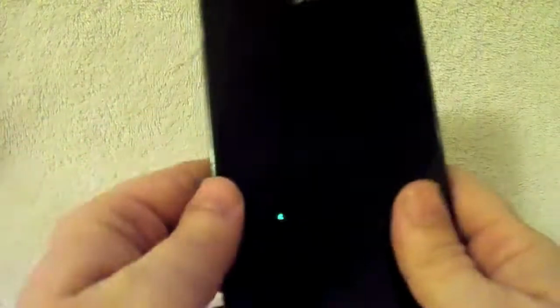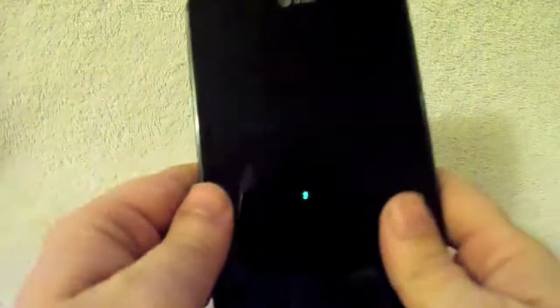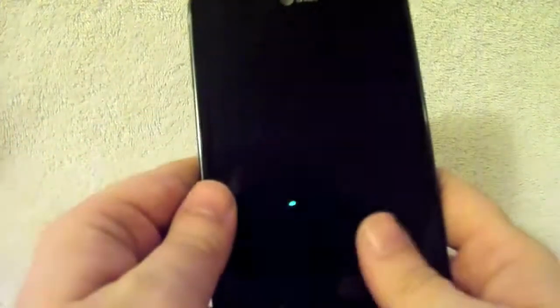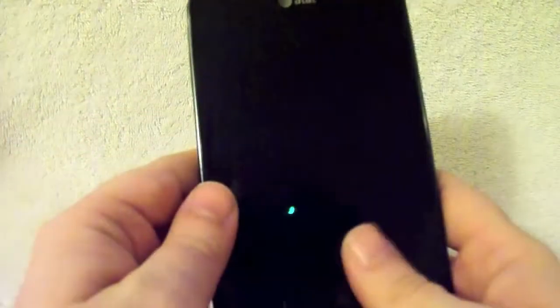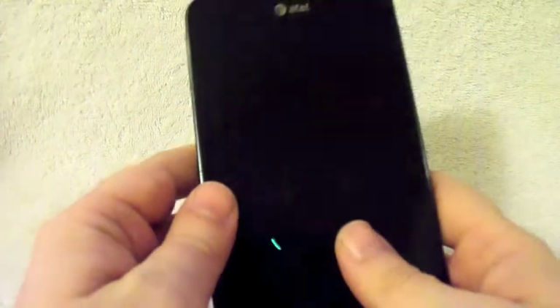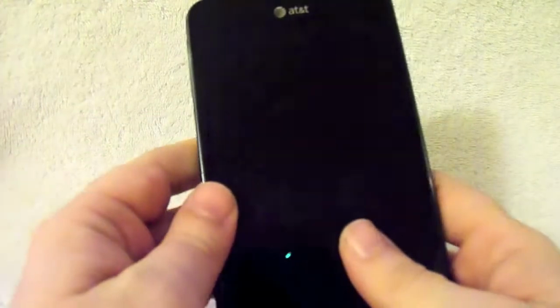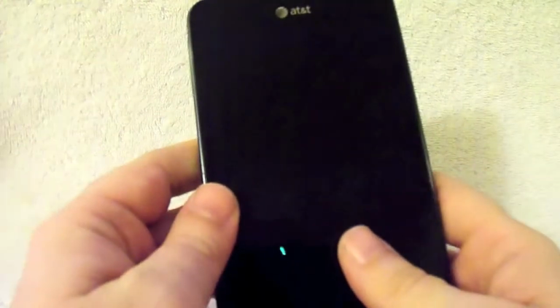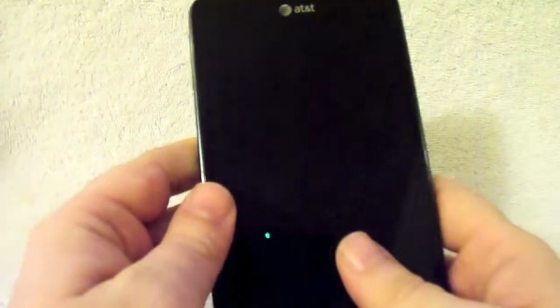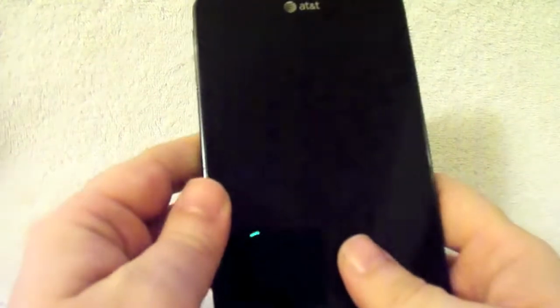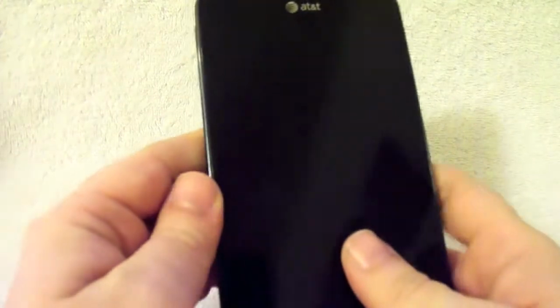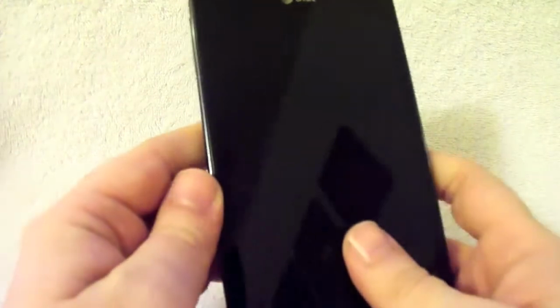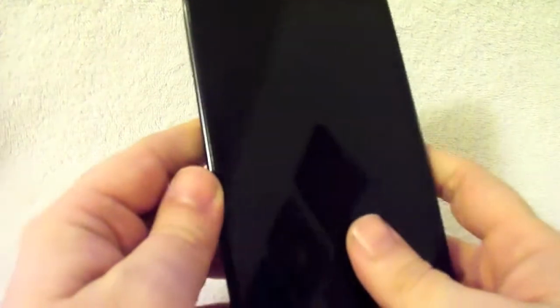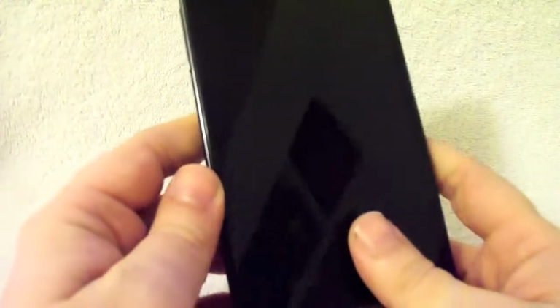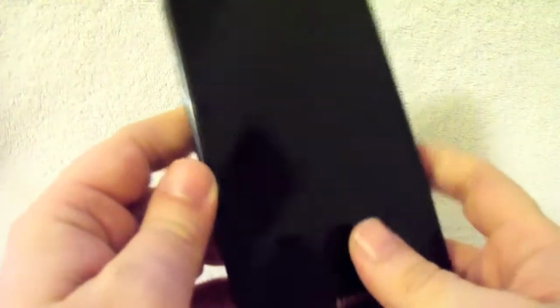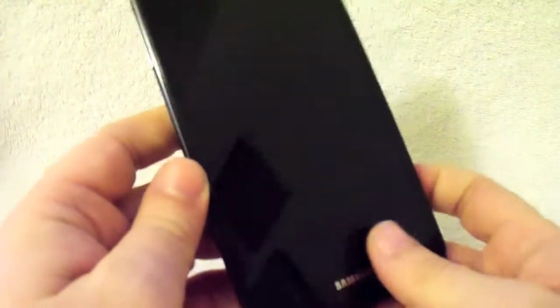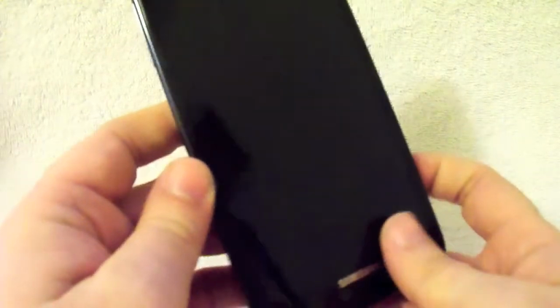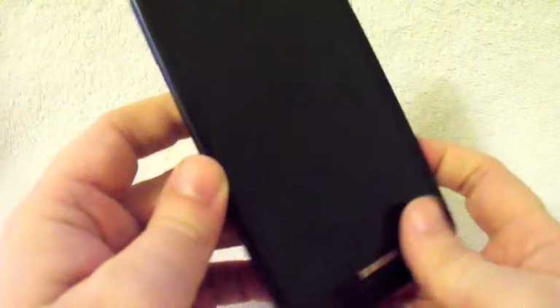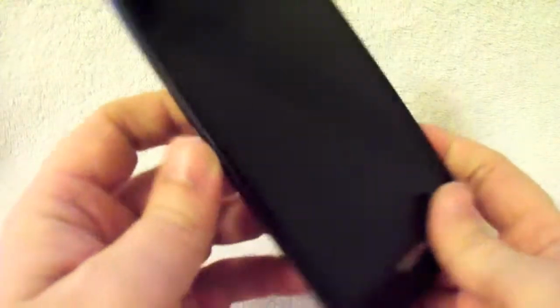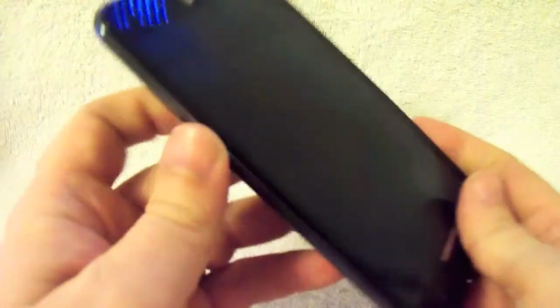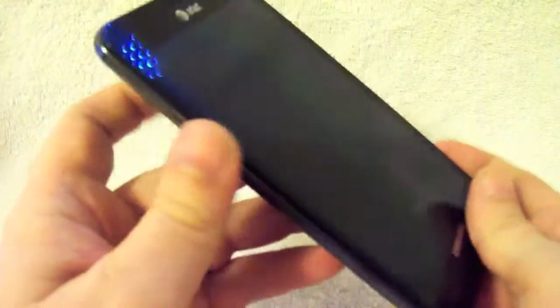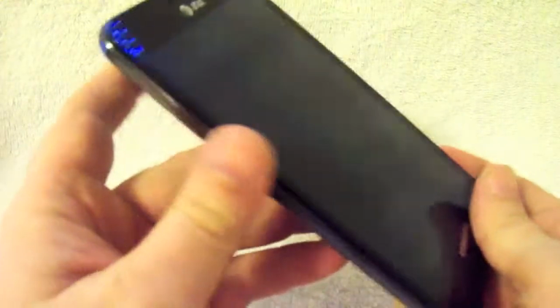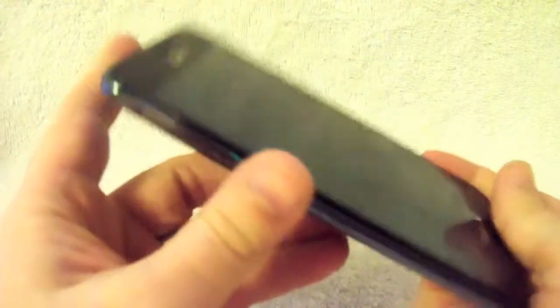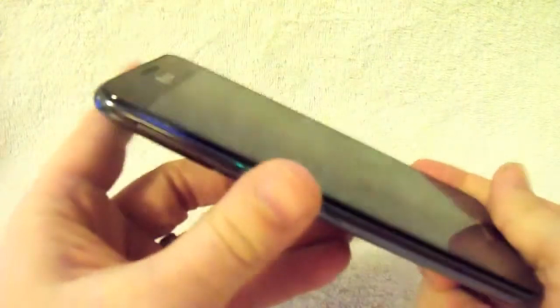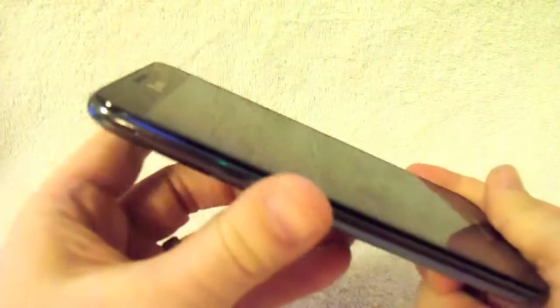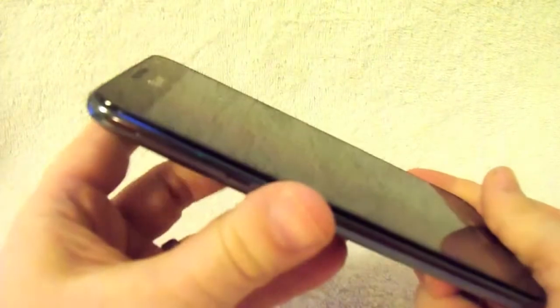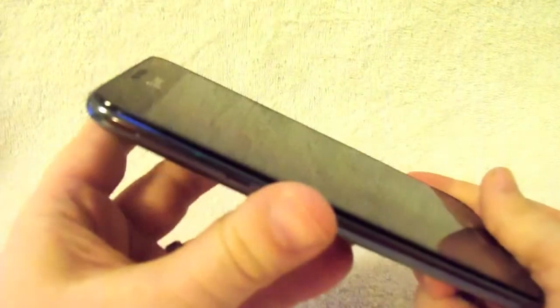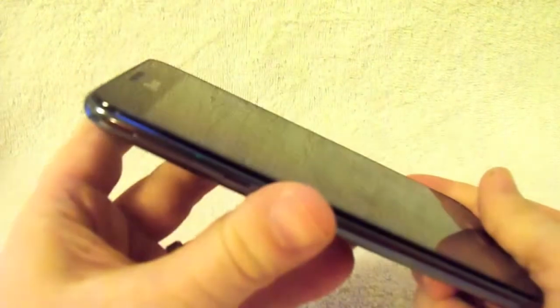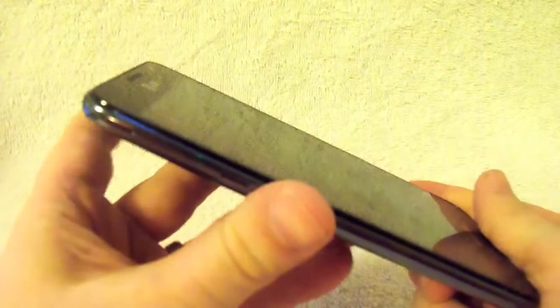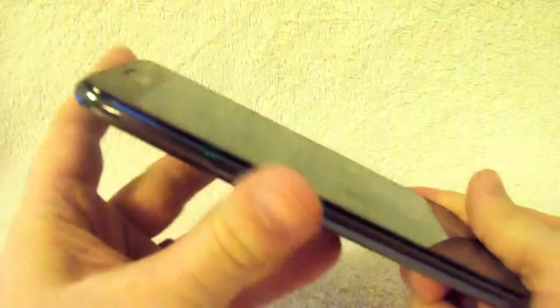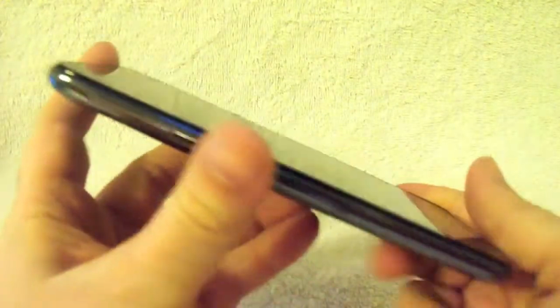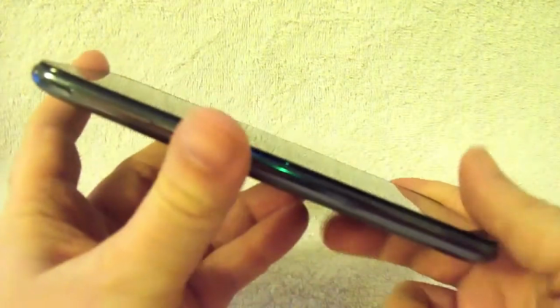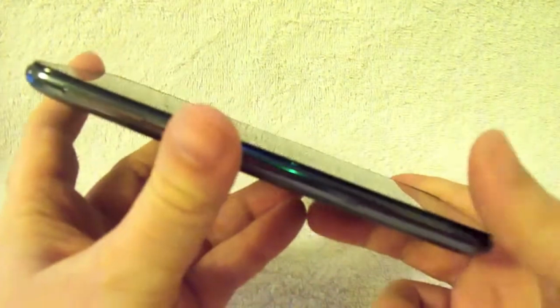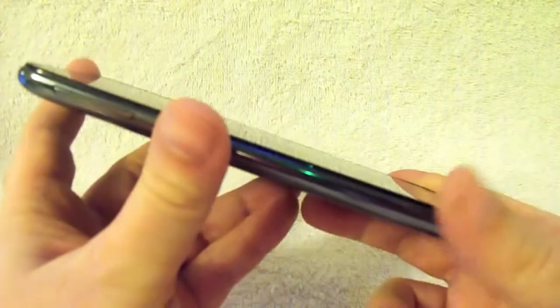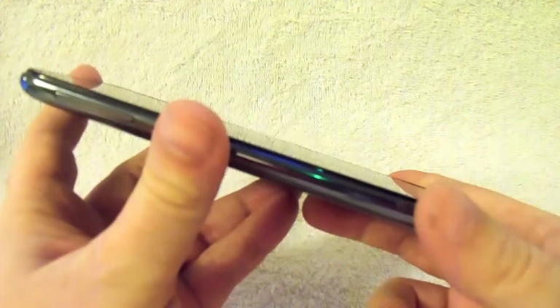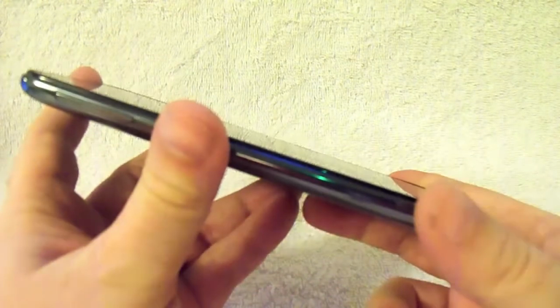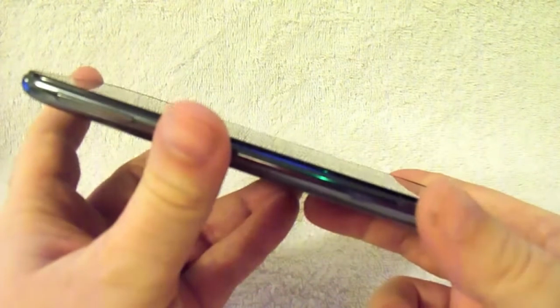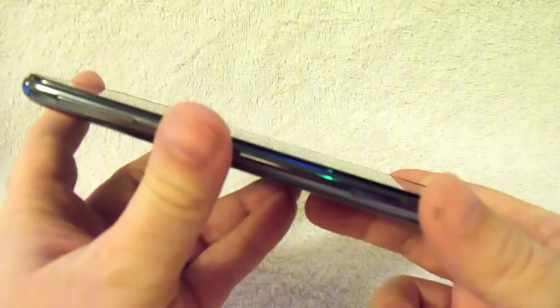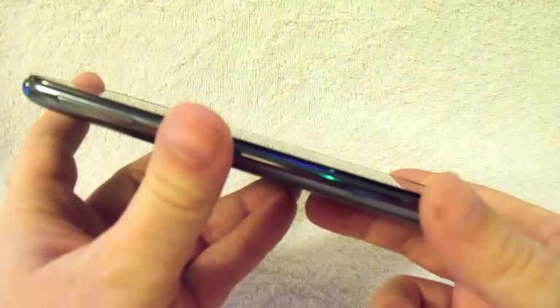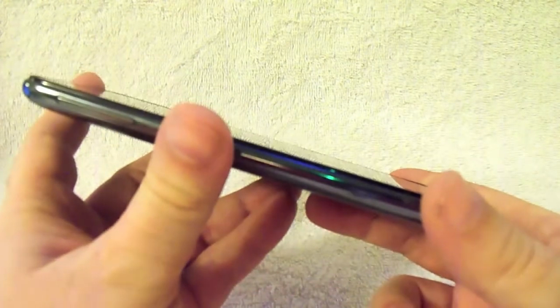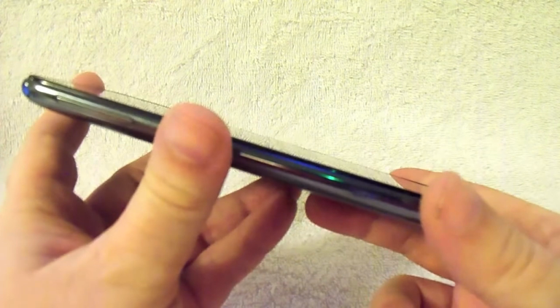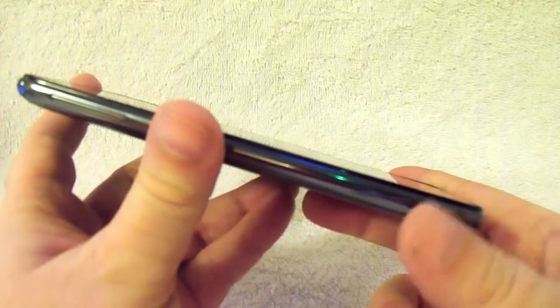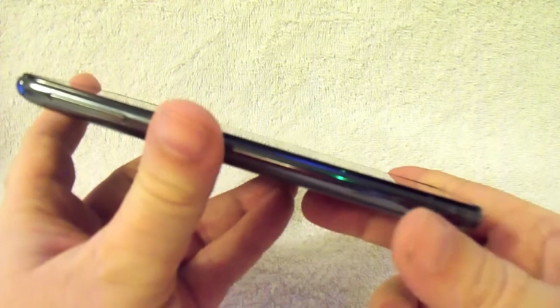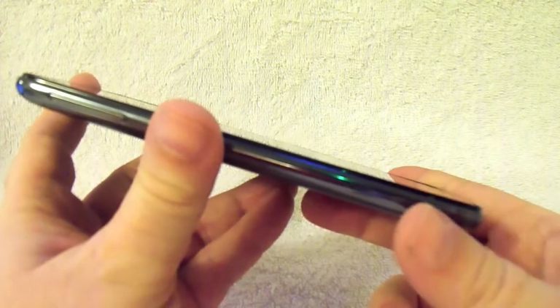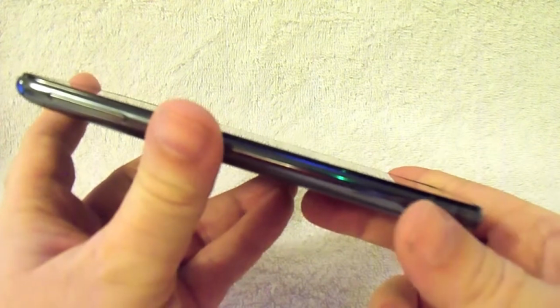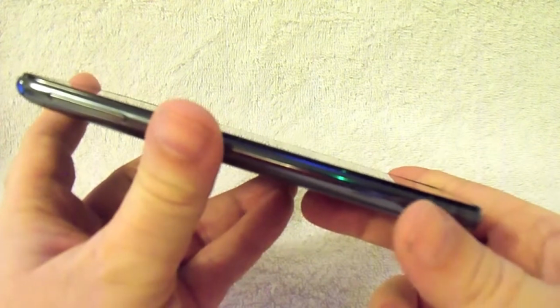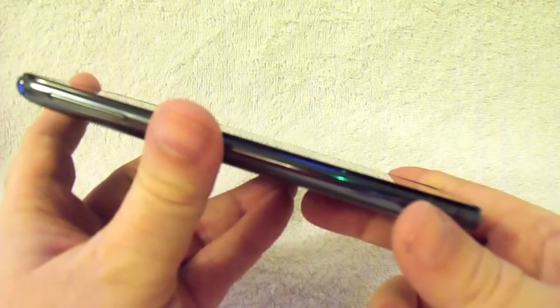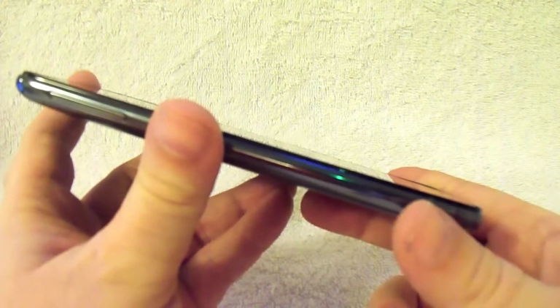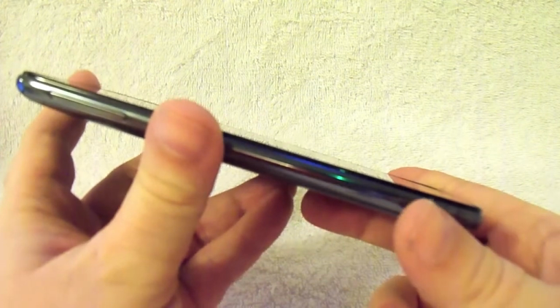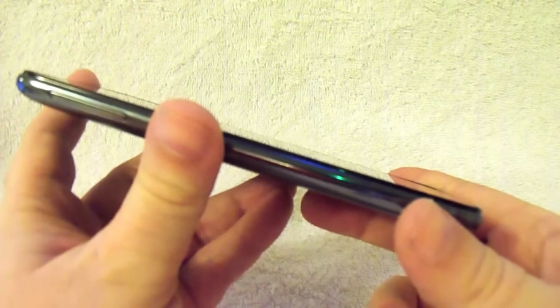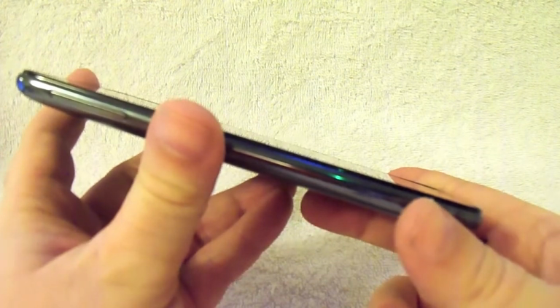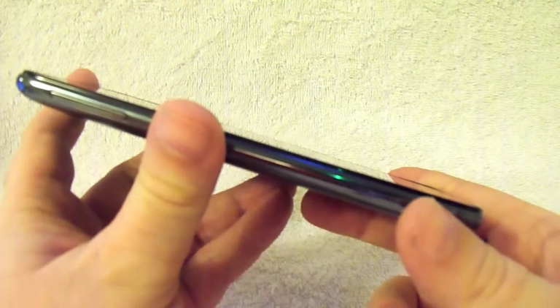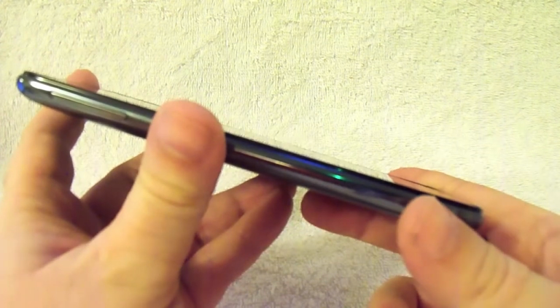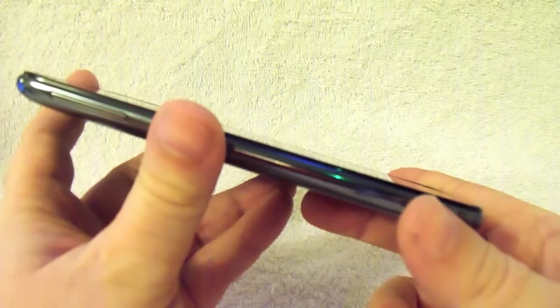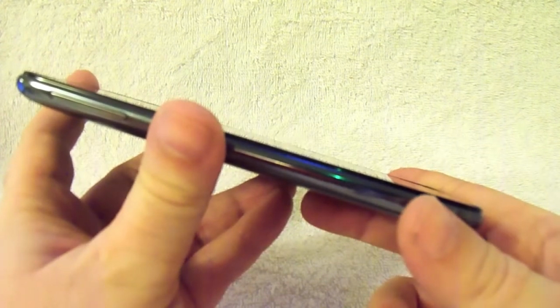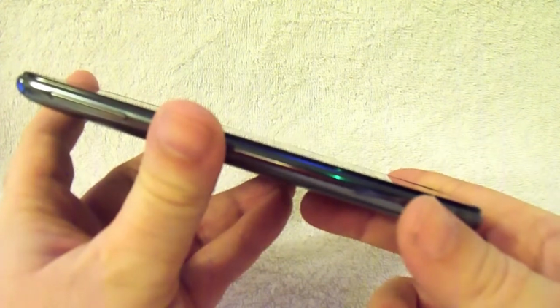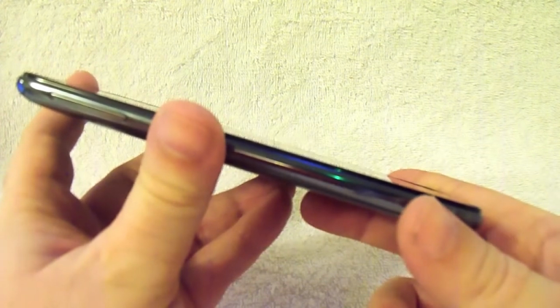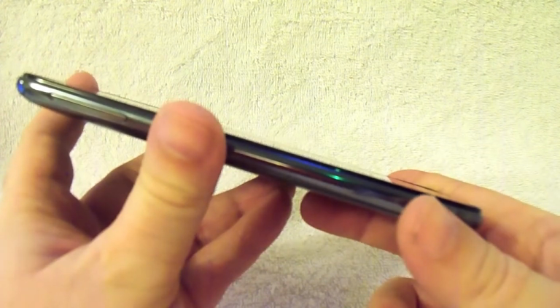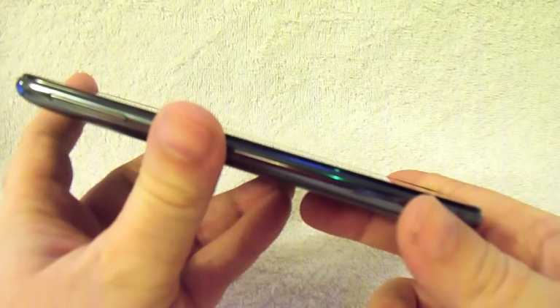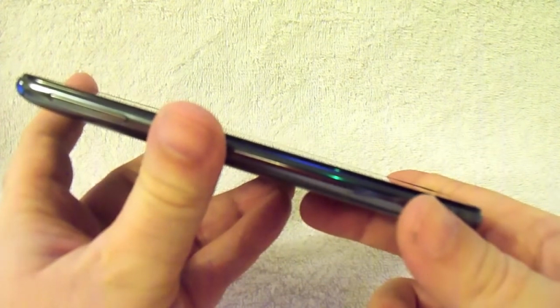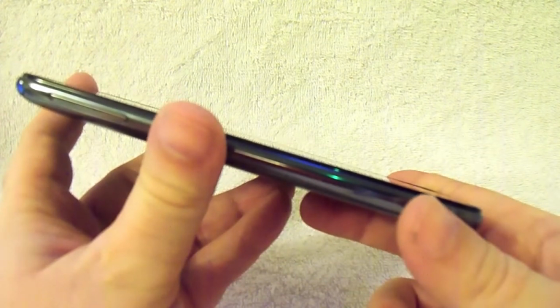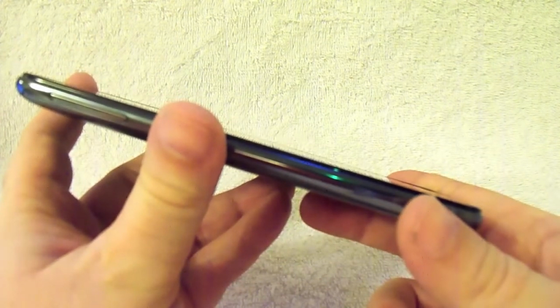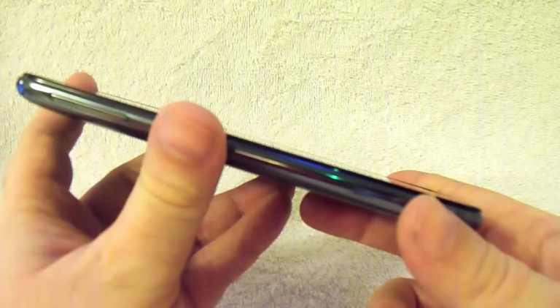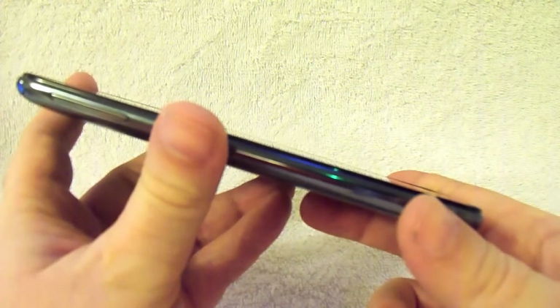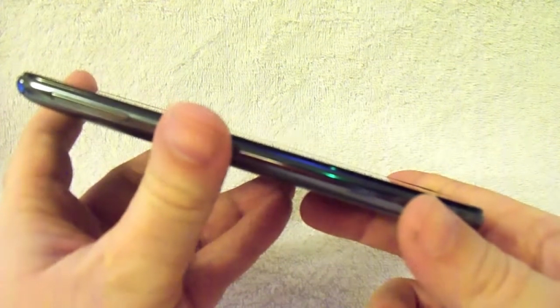Hey everyone, this is Mike from TechHog.com with another review. This time we're going to be checking out the Samsung Galaxy Note. So stay tuned.